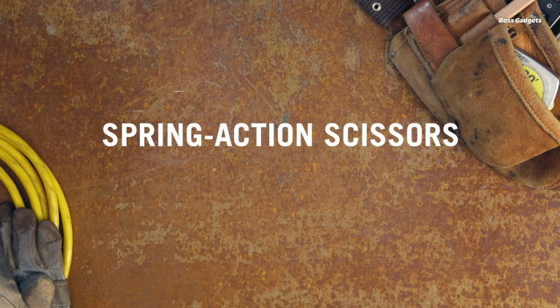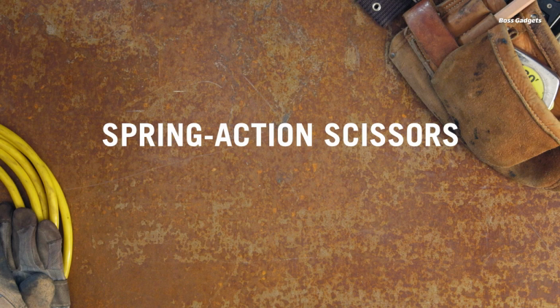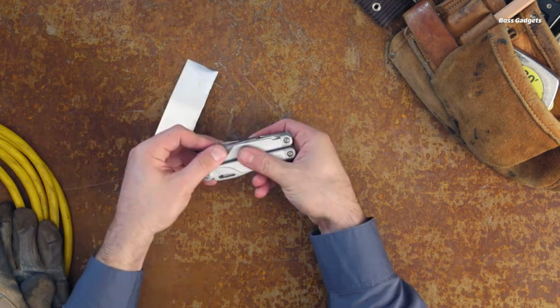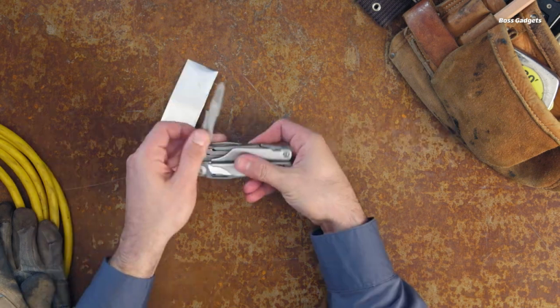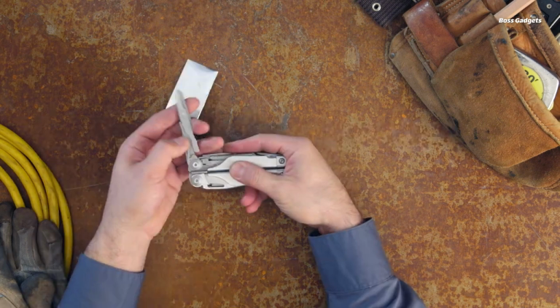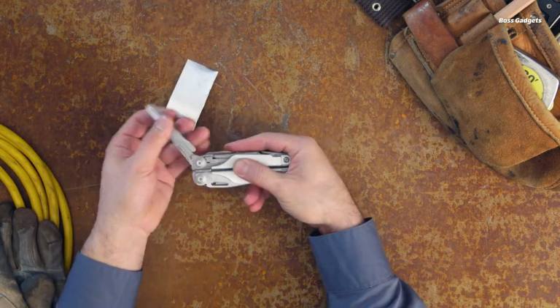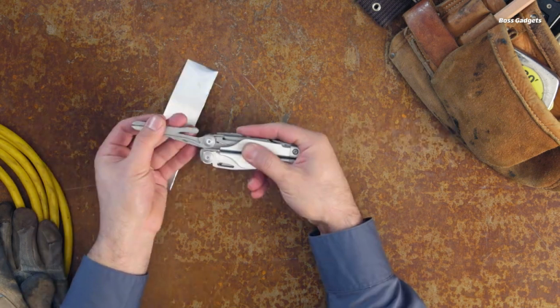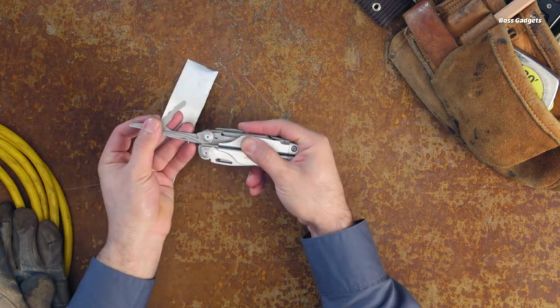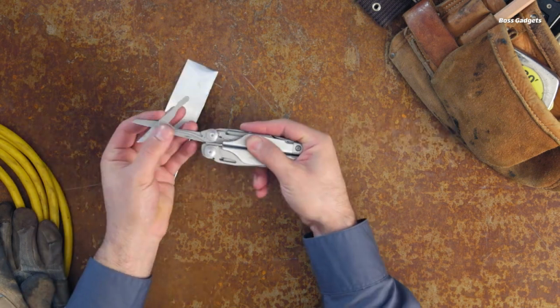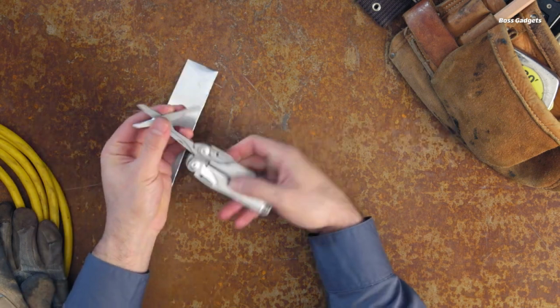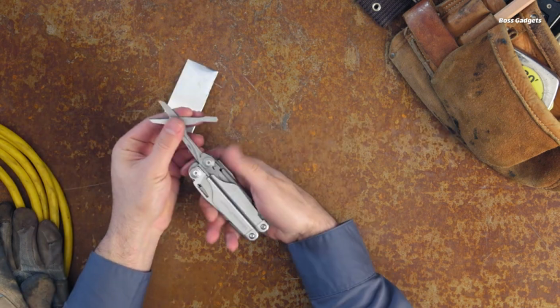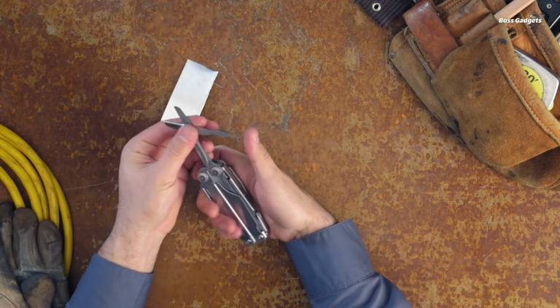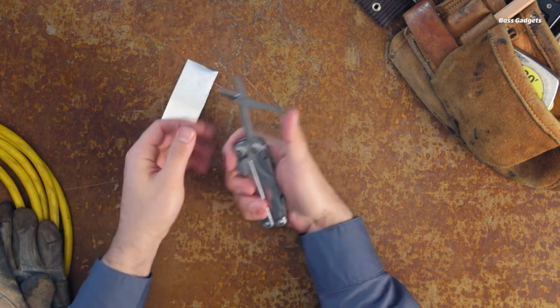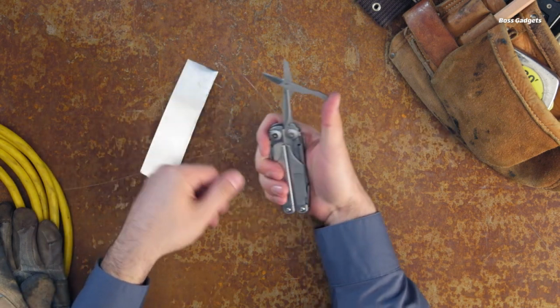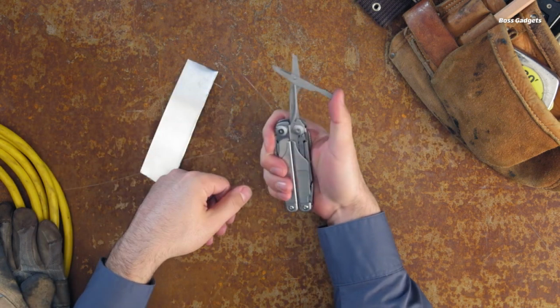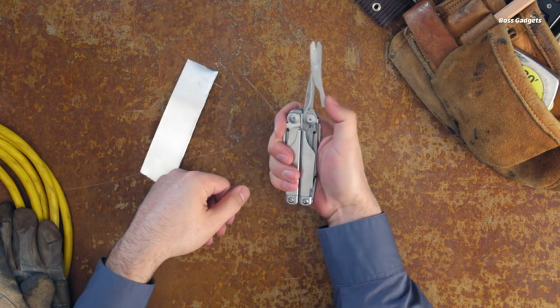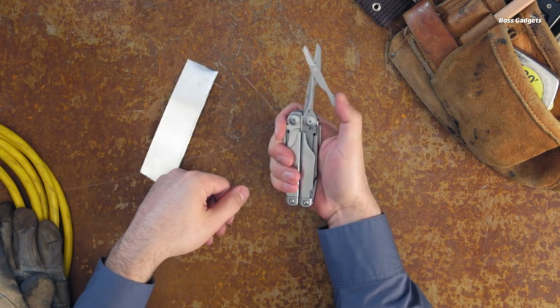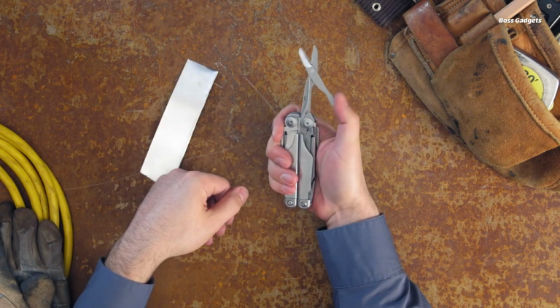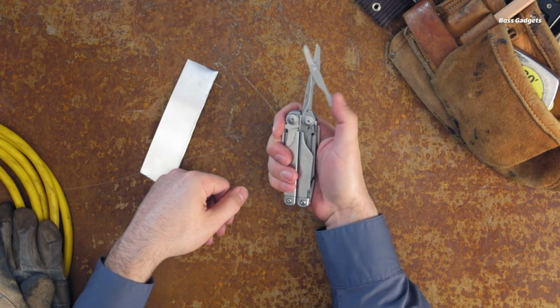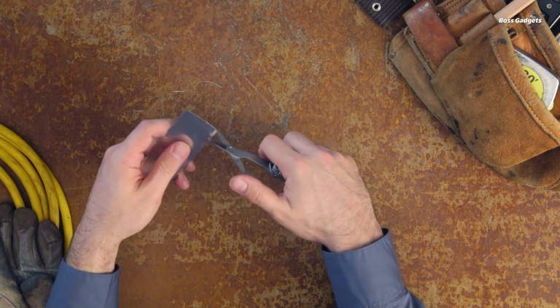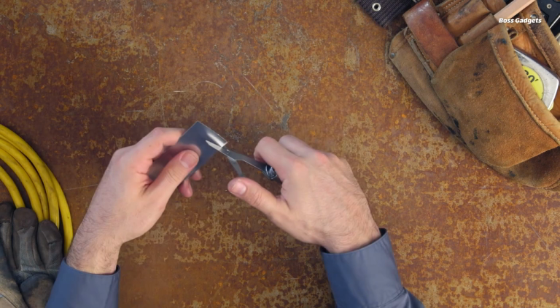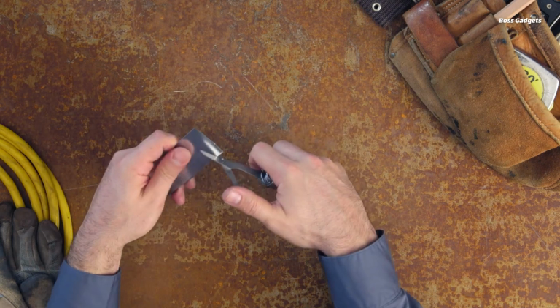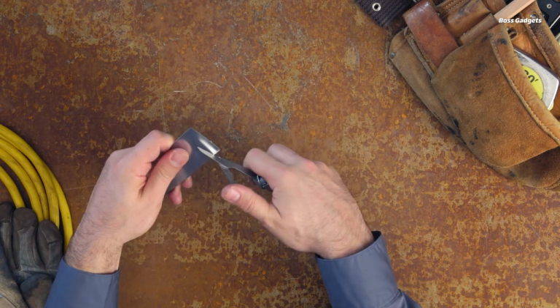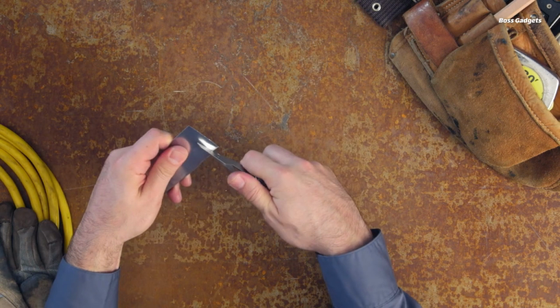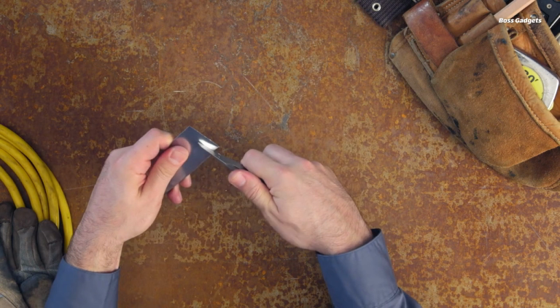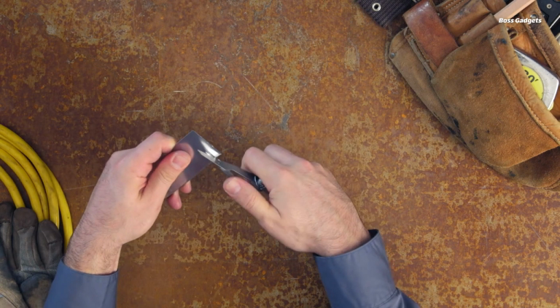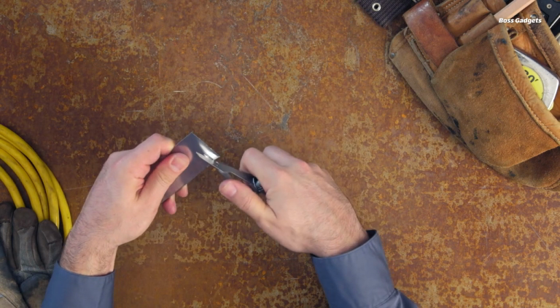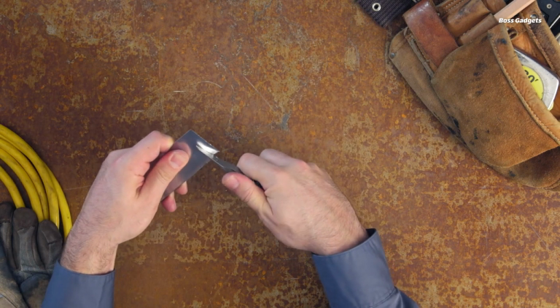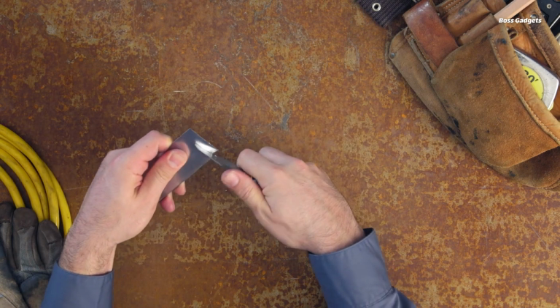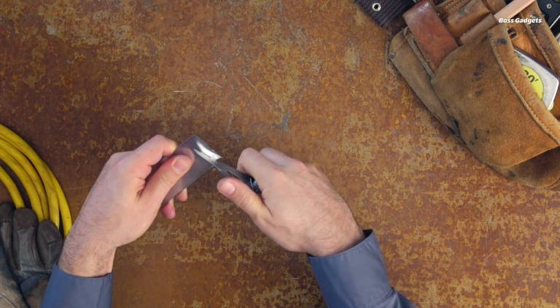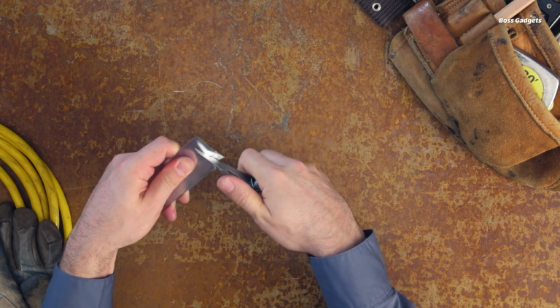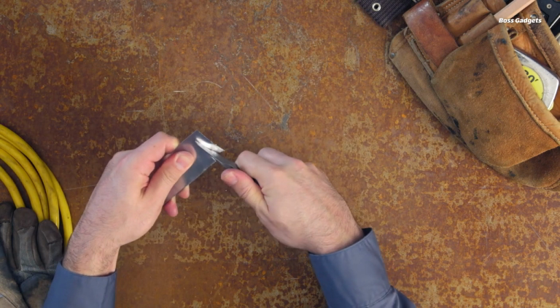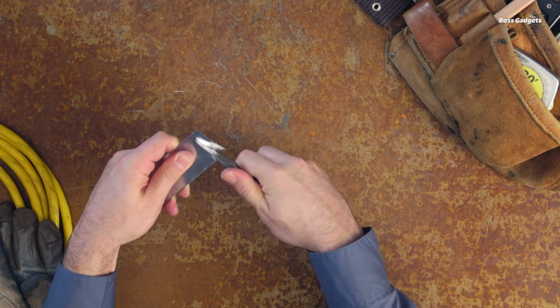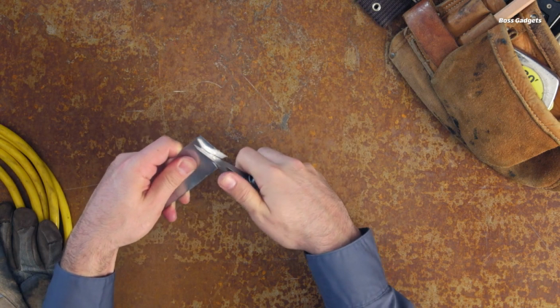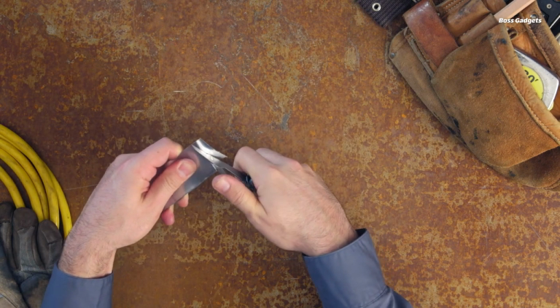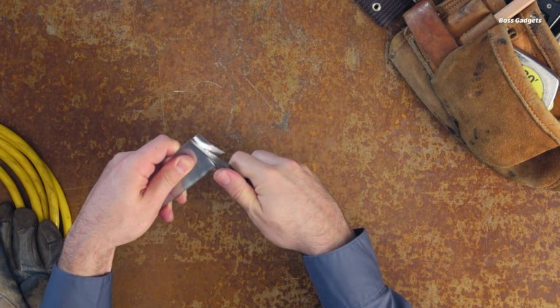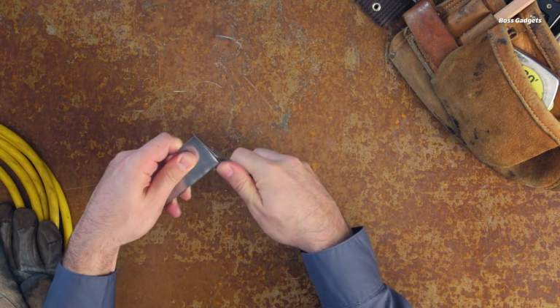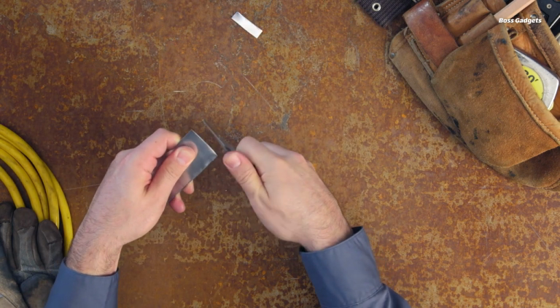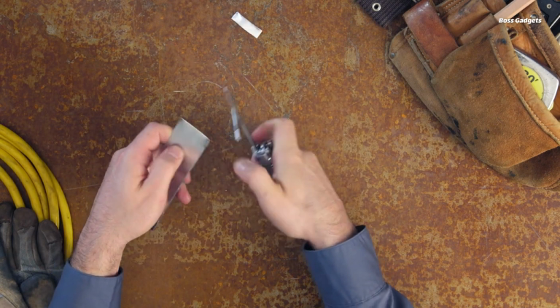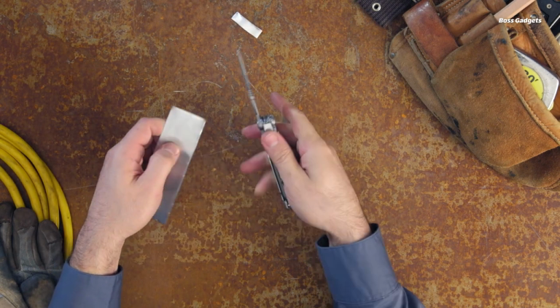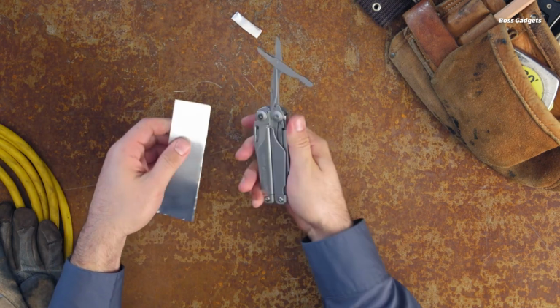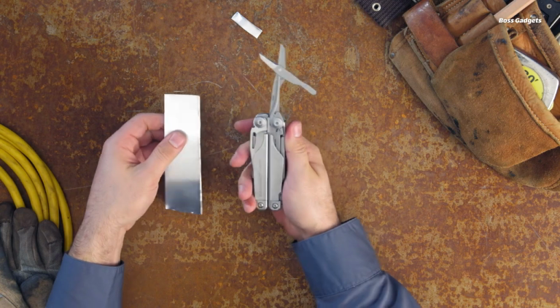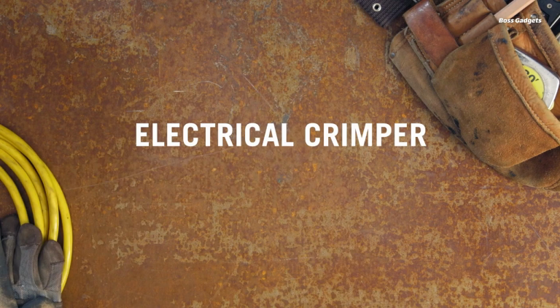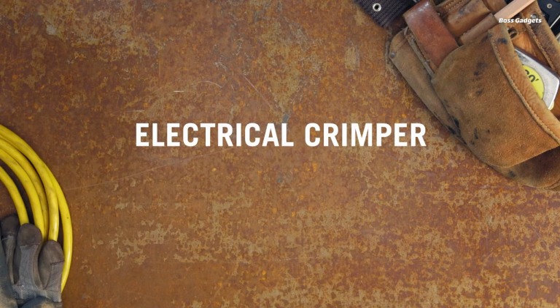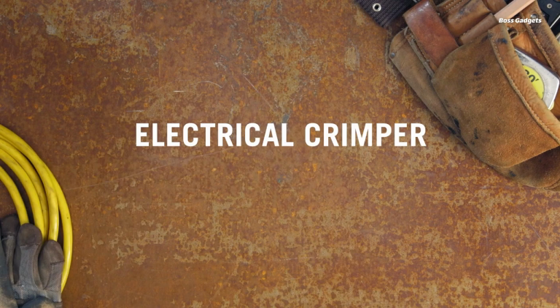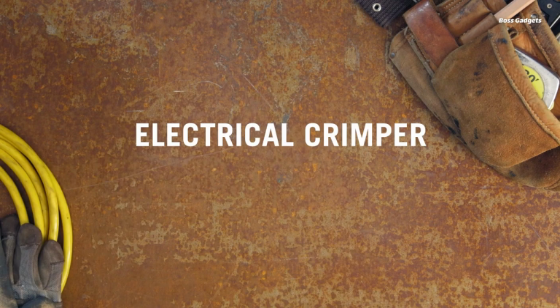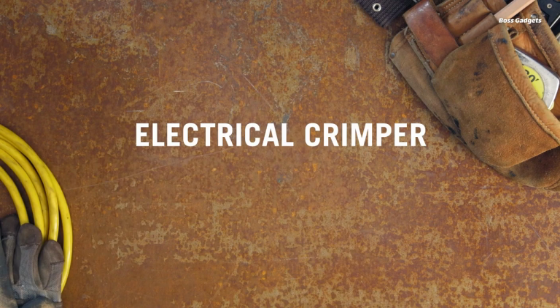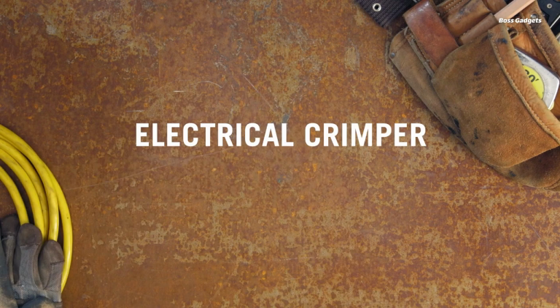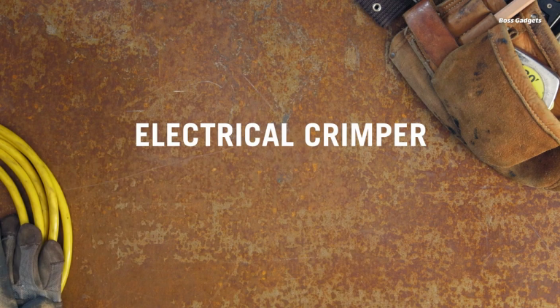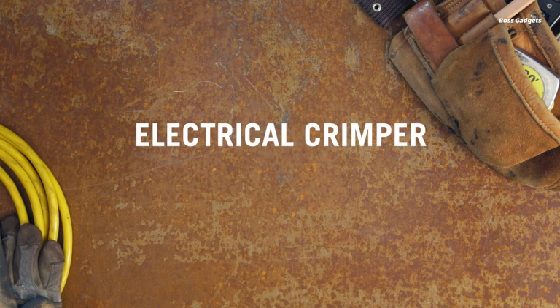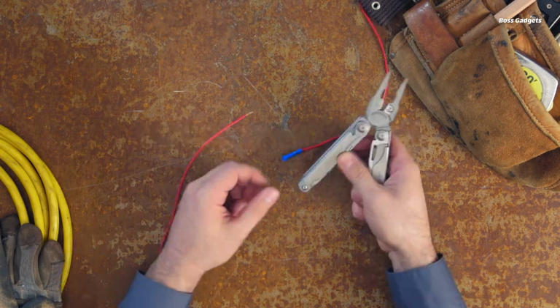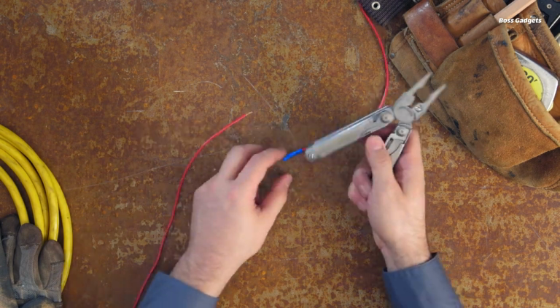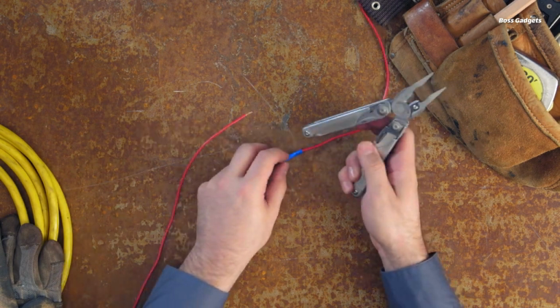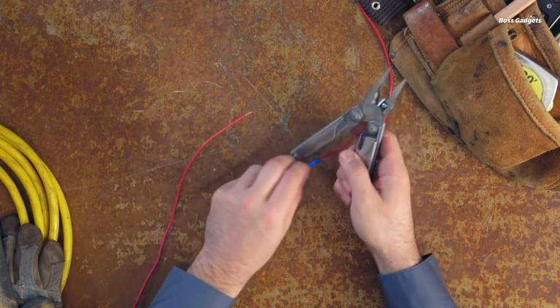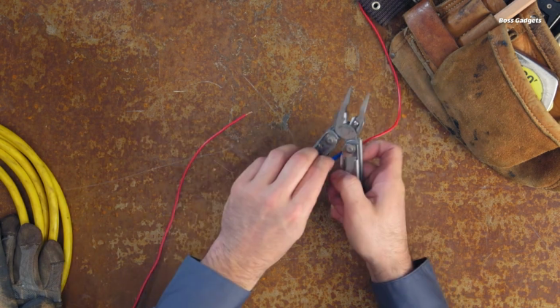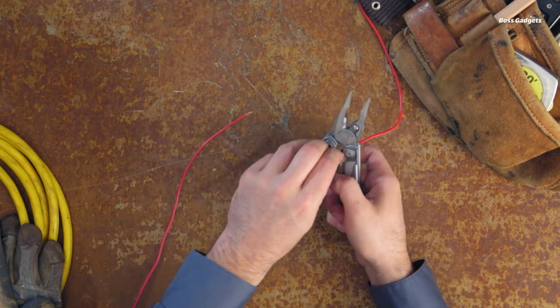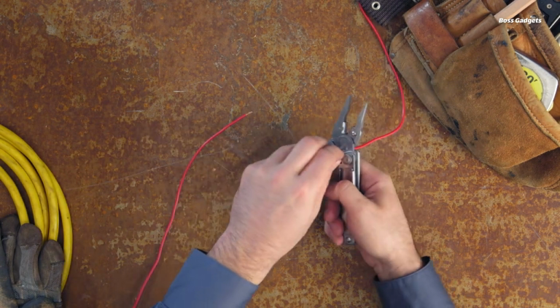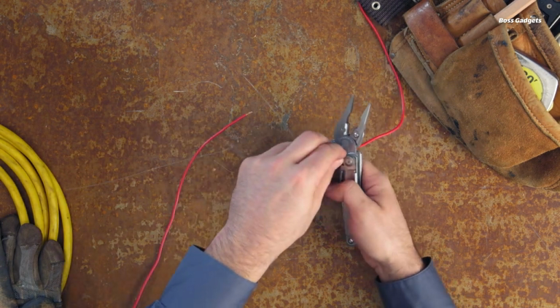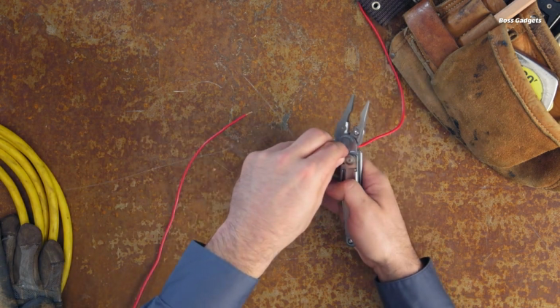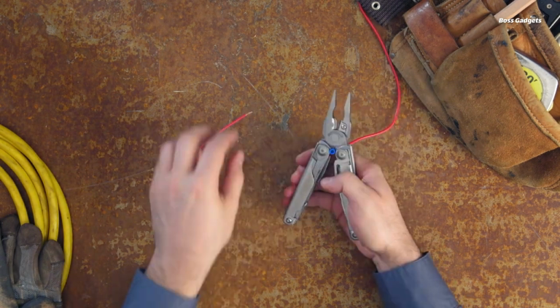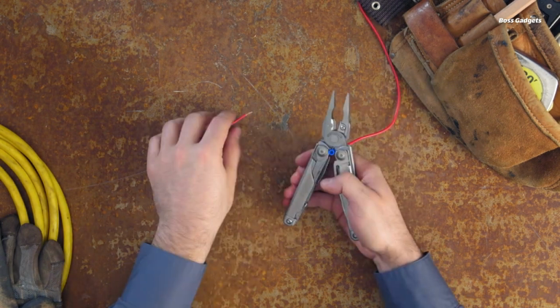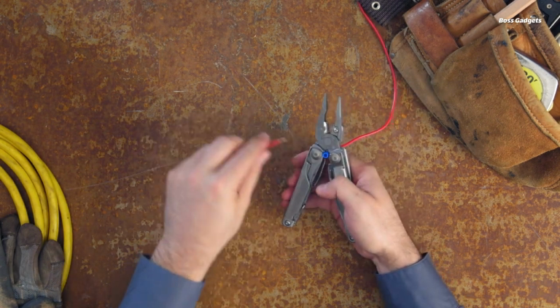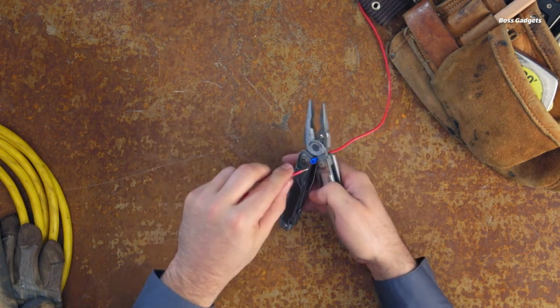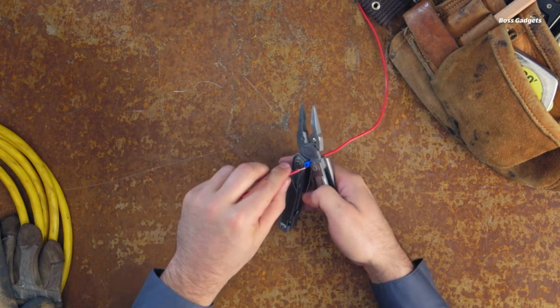With the Leatherman Surge, you get a comprehensive tool for tackling any automotive repair, project, or roadside need with confidence.